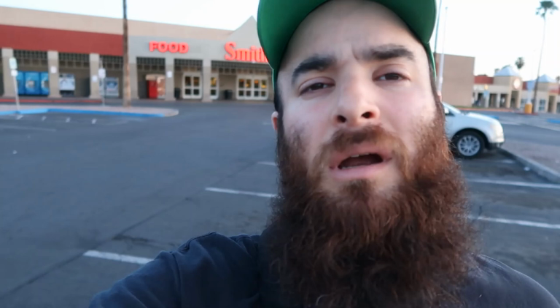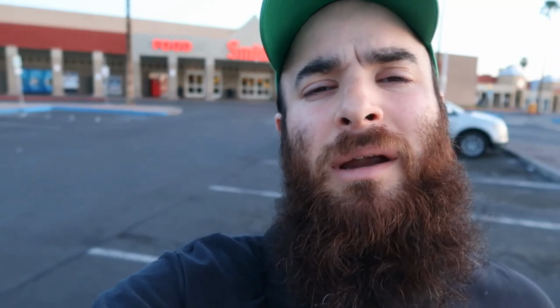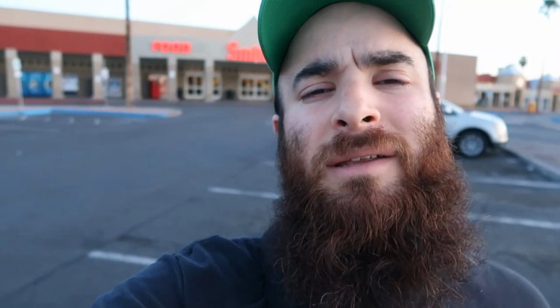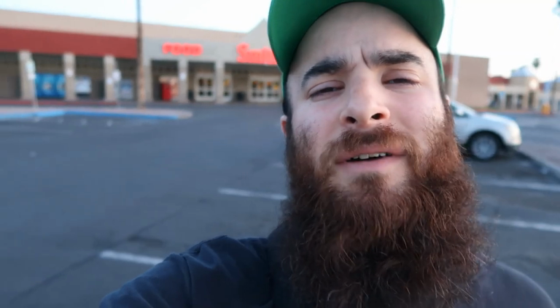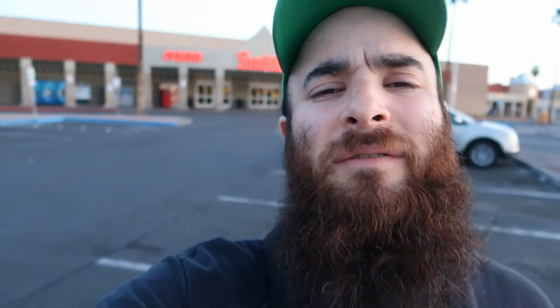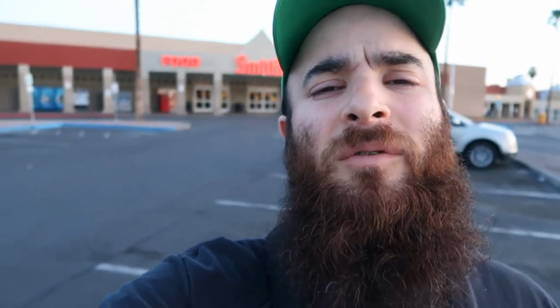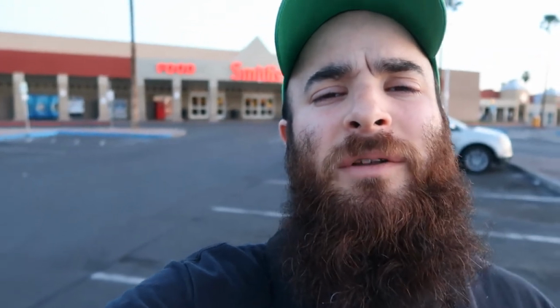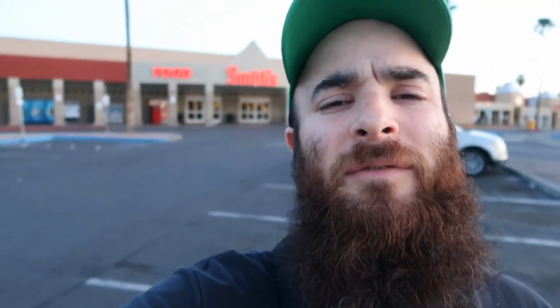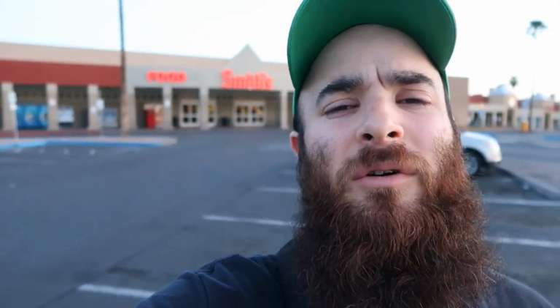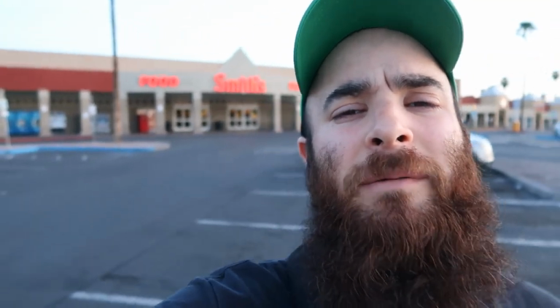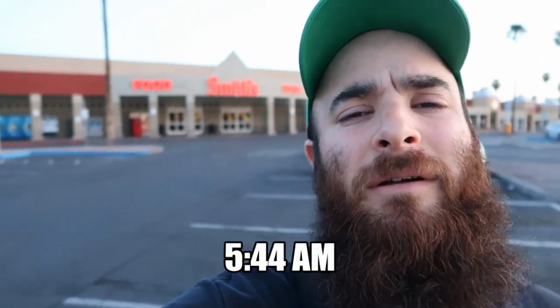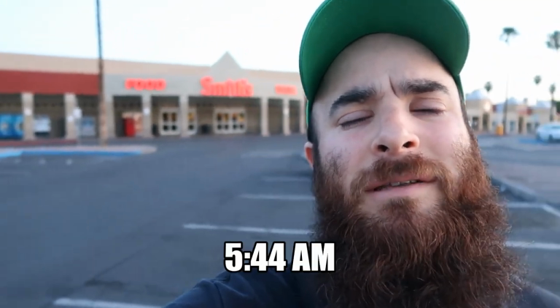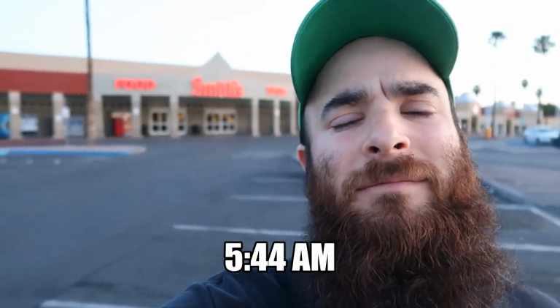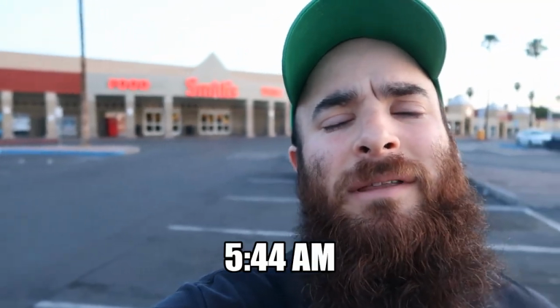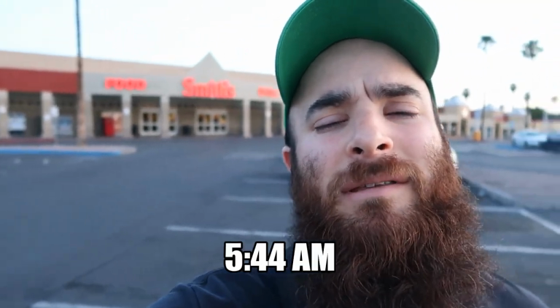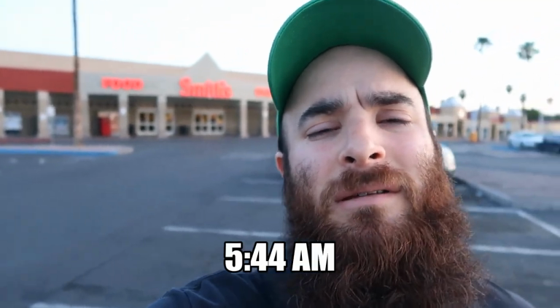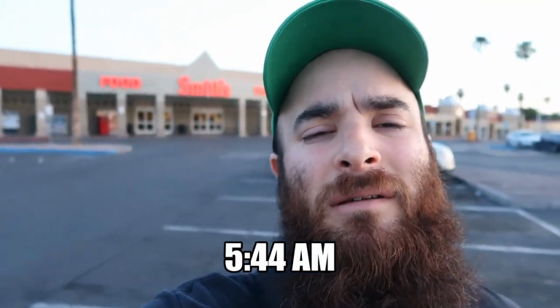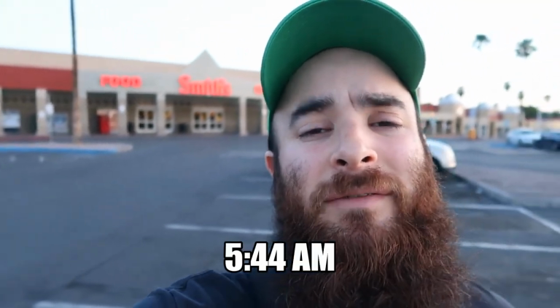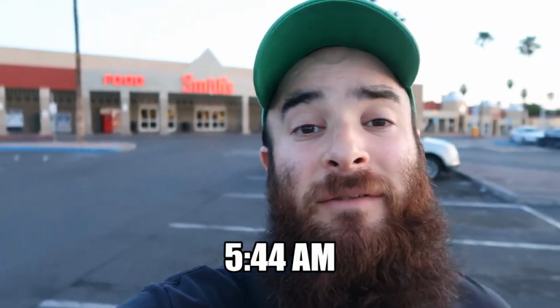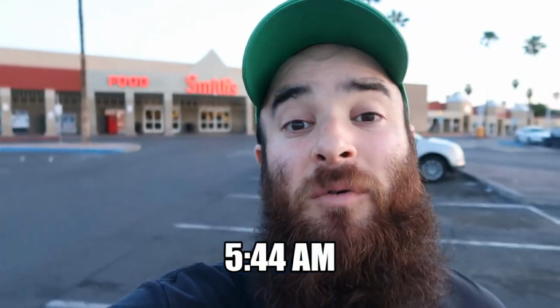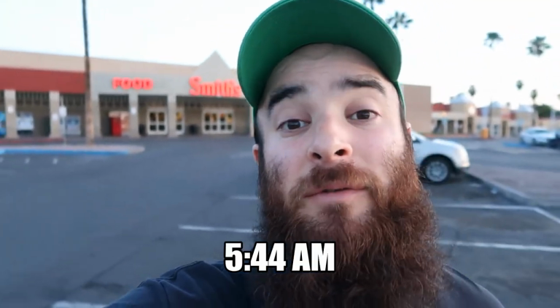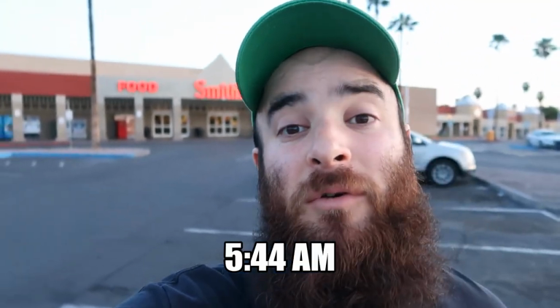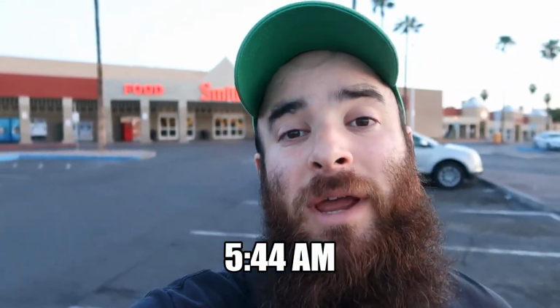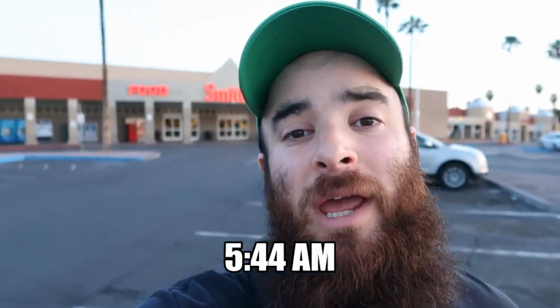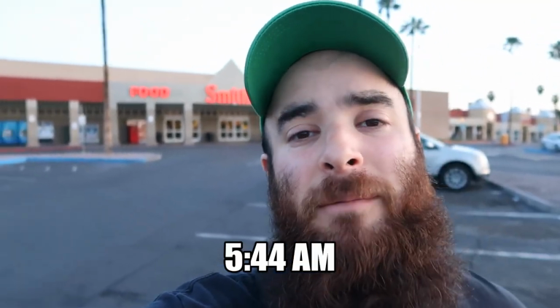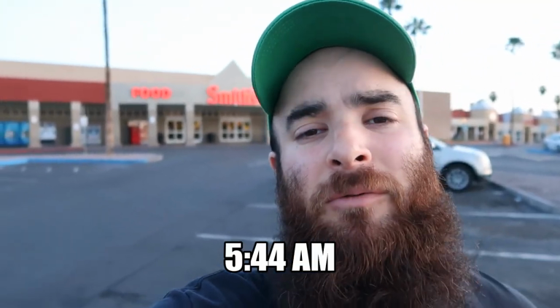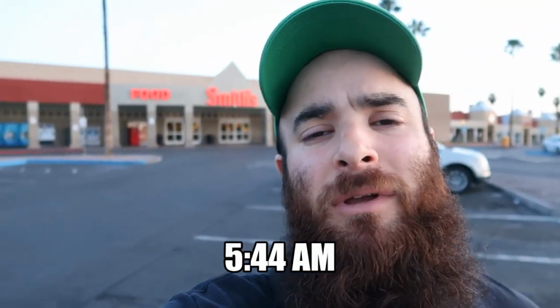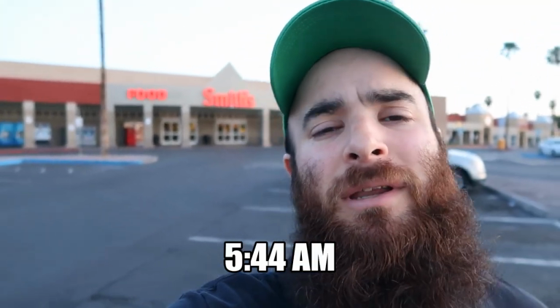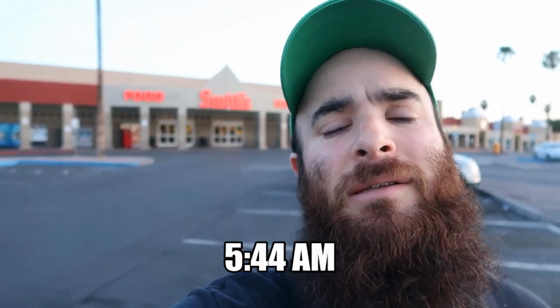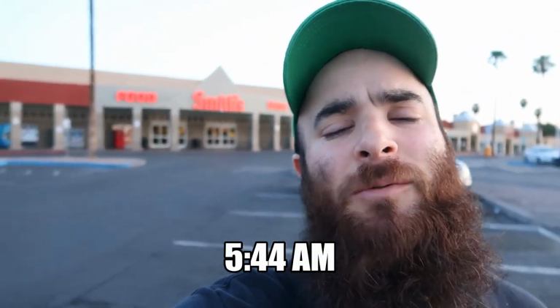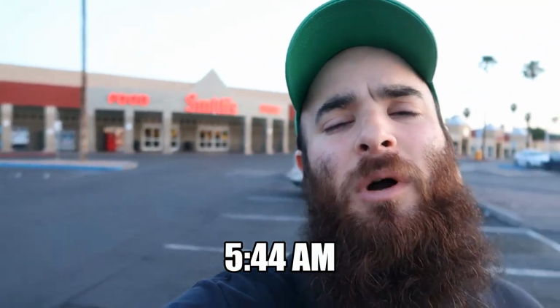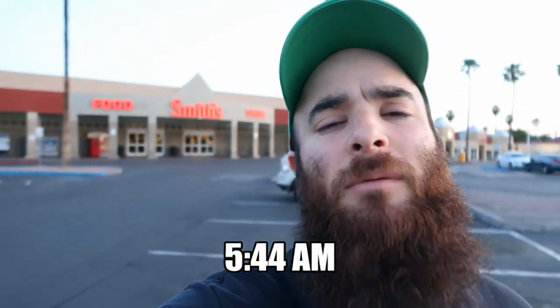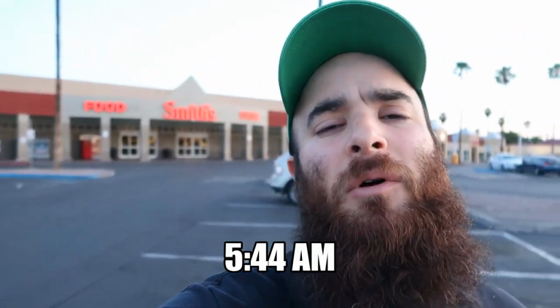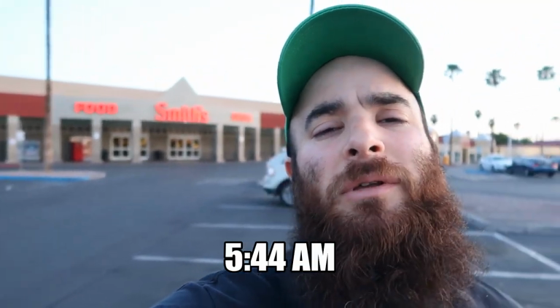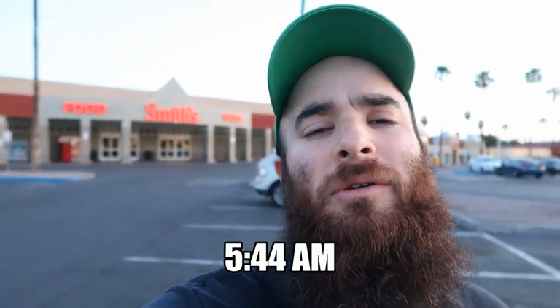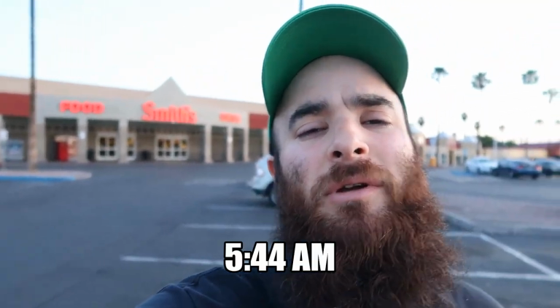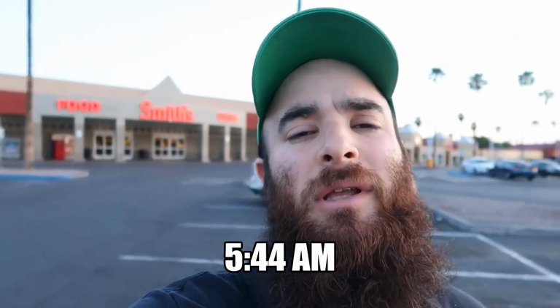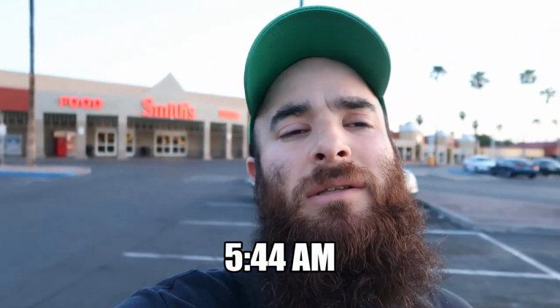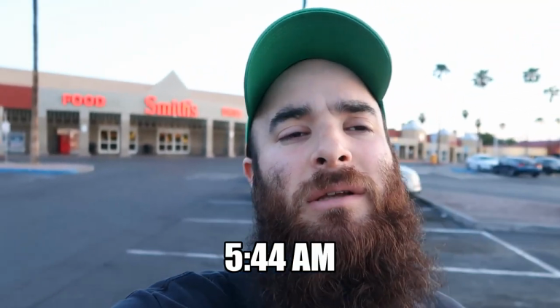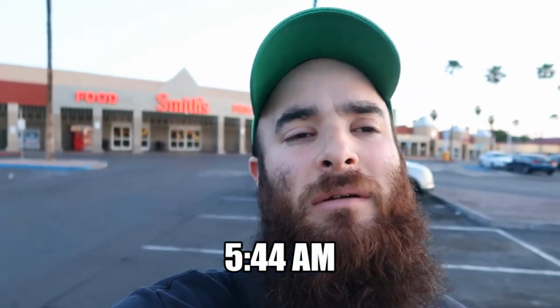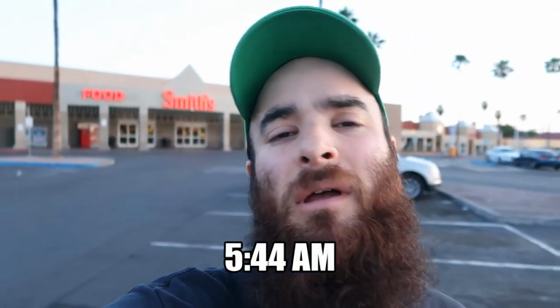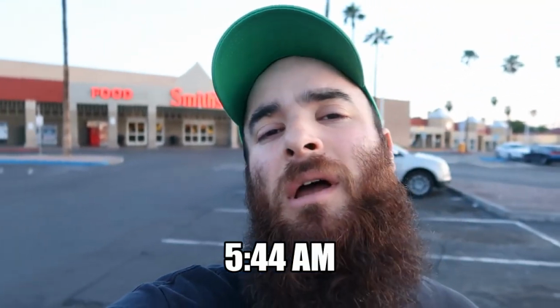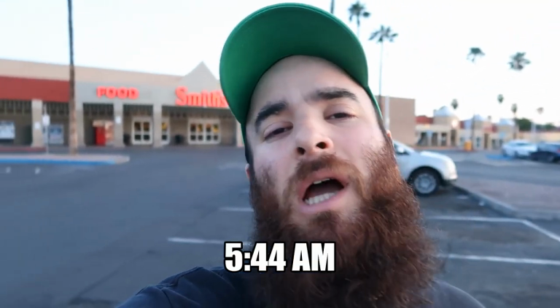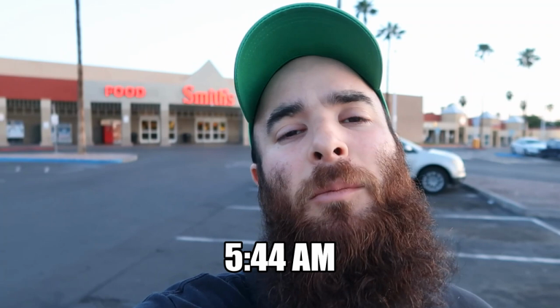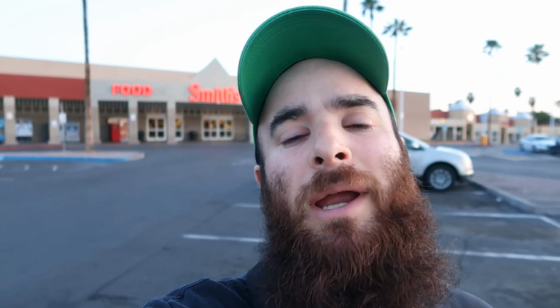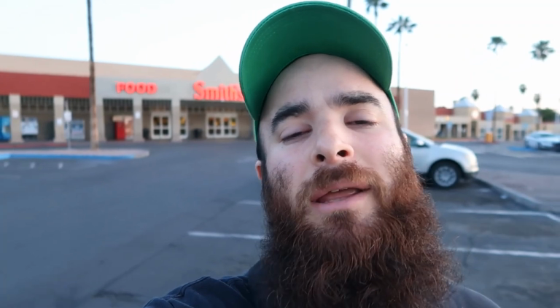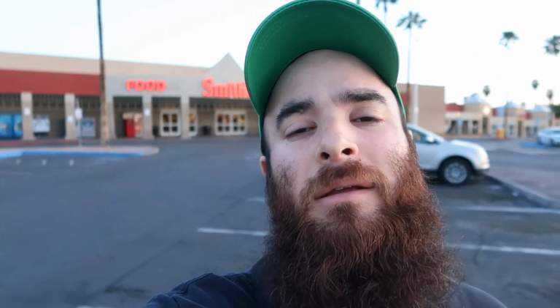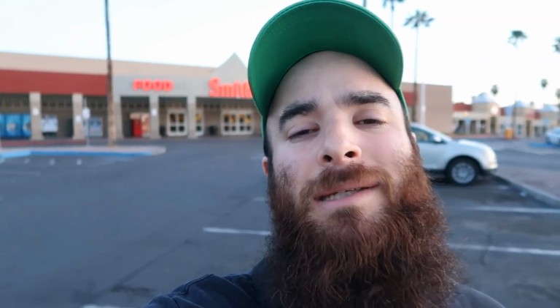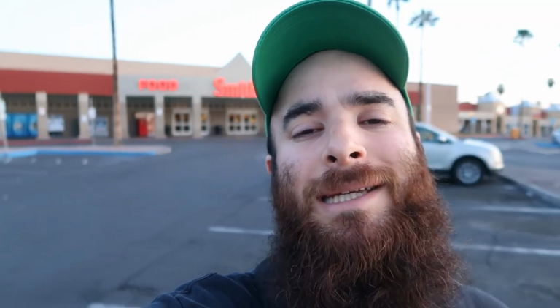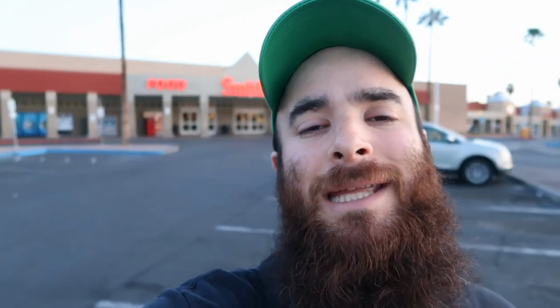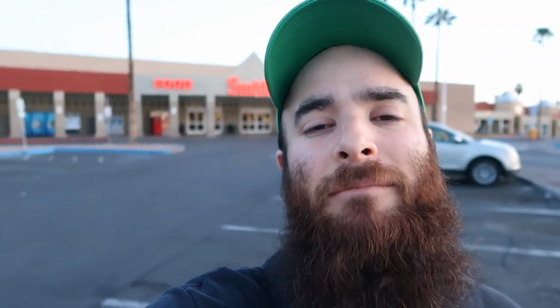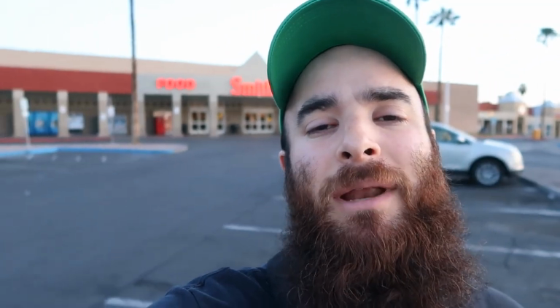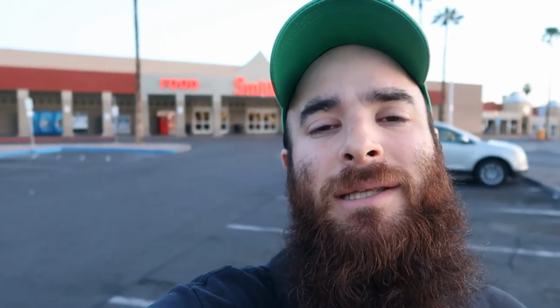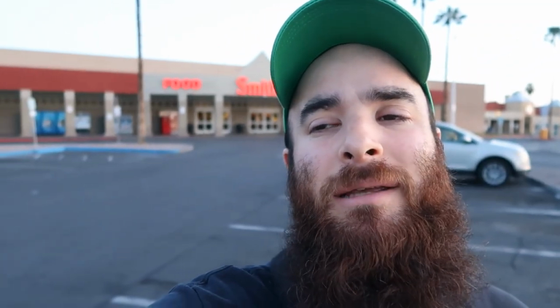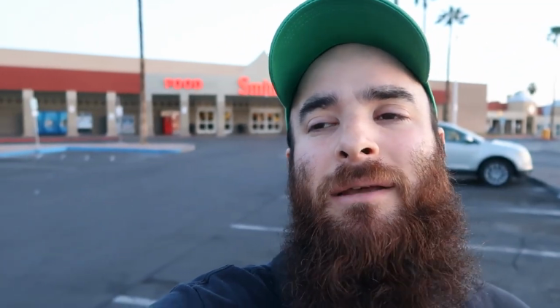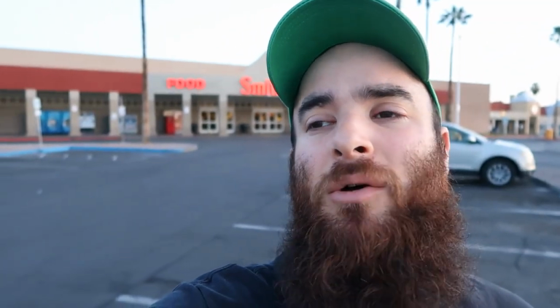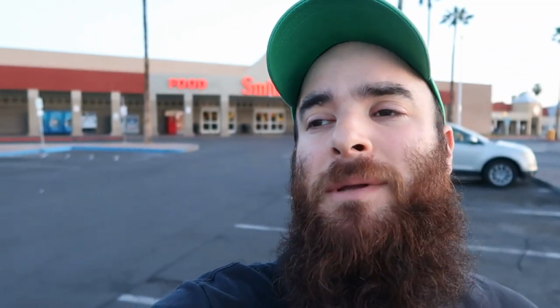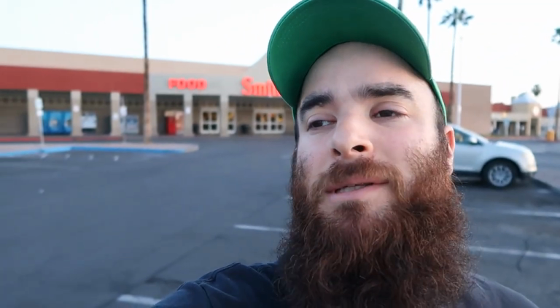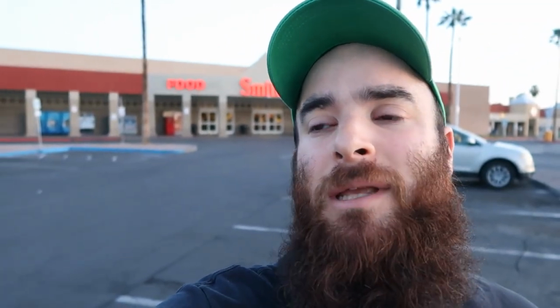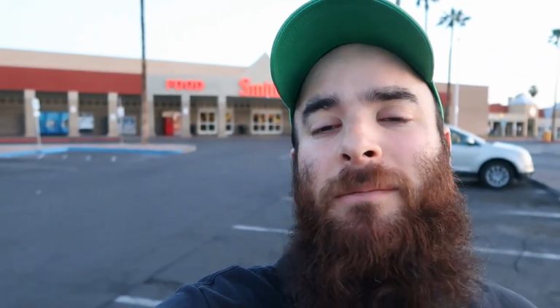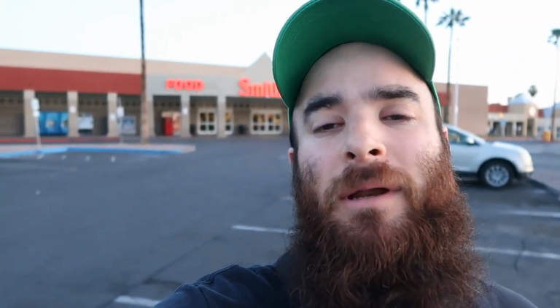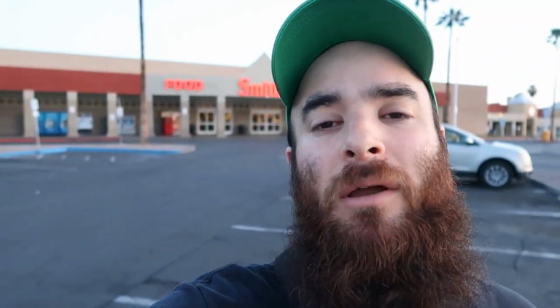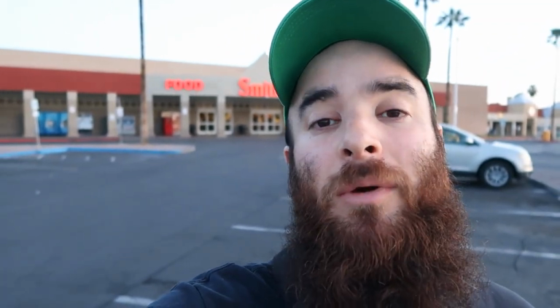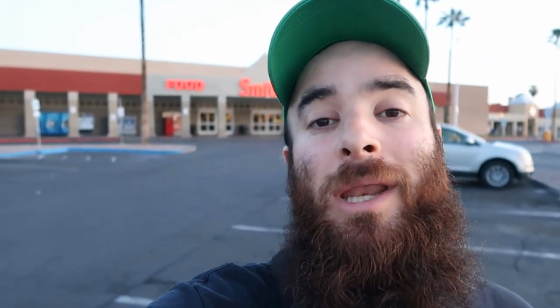All right, it's 5:44 a.m. I'm here at Smith's. I really need some guacamole ingredients, so I'm waiting 16 minutes till it opens, then I'm gonna go in.